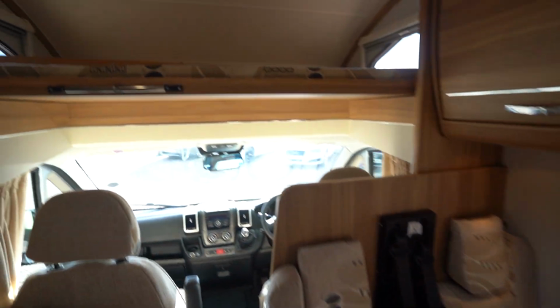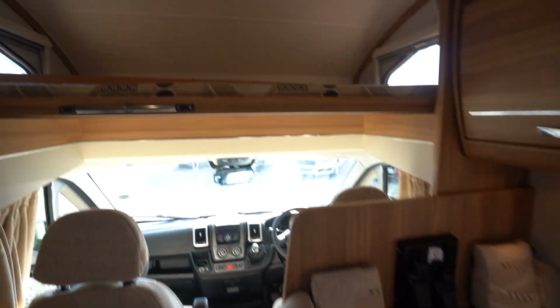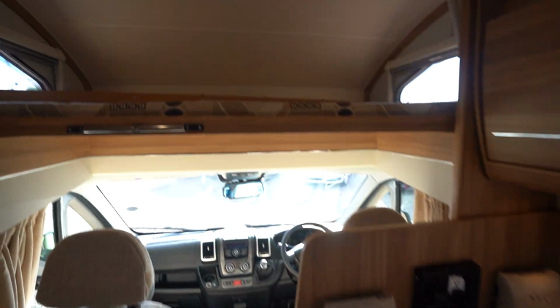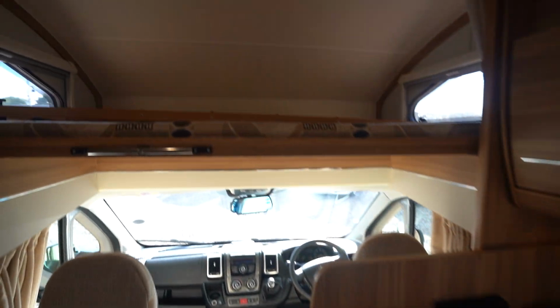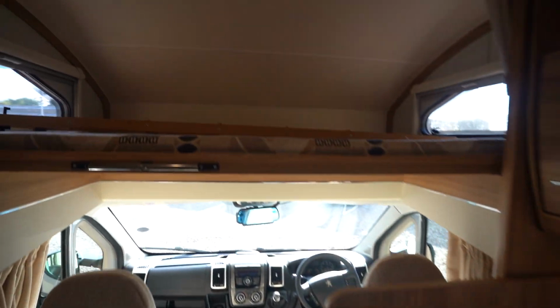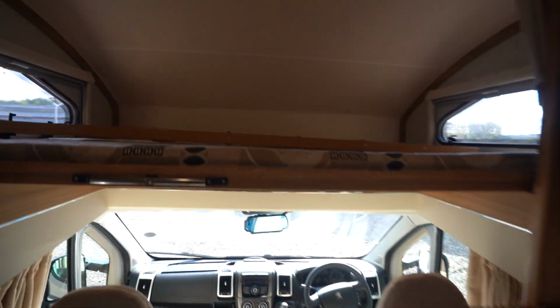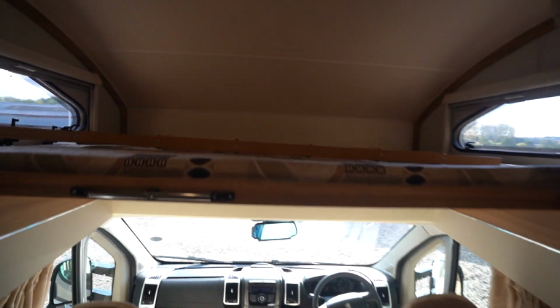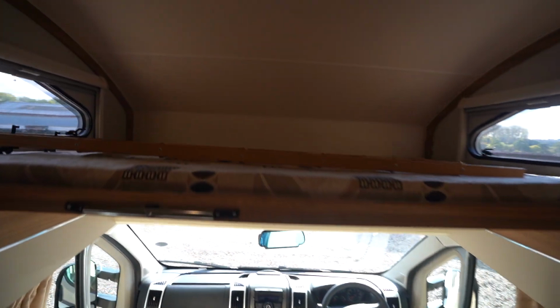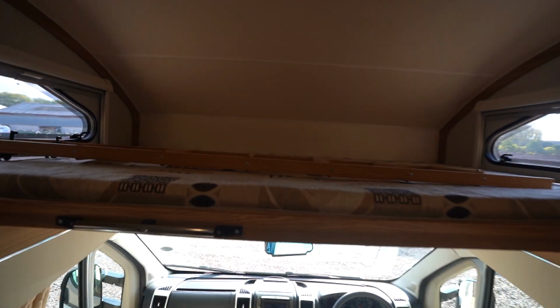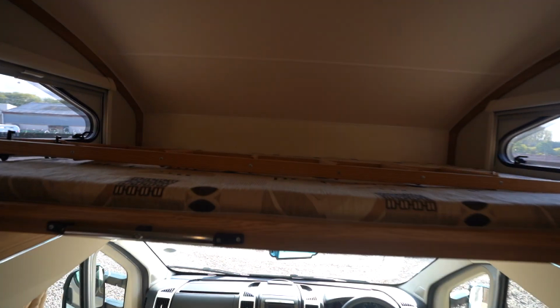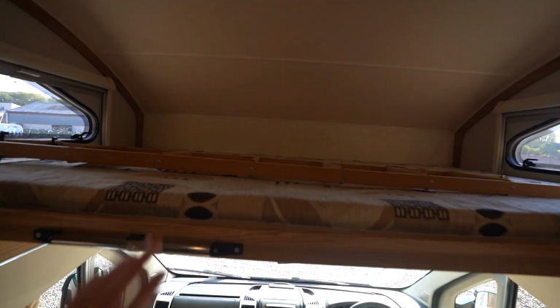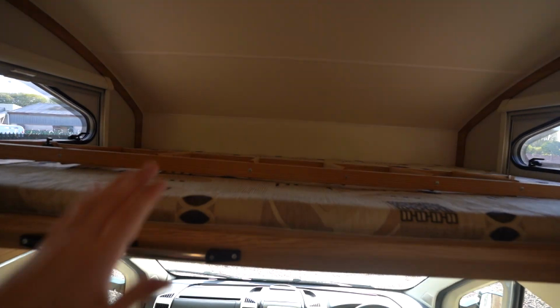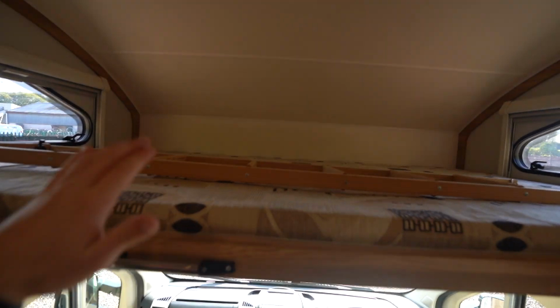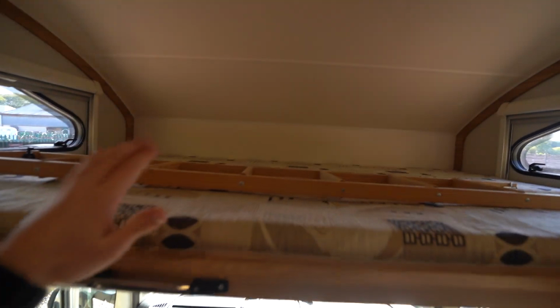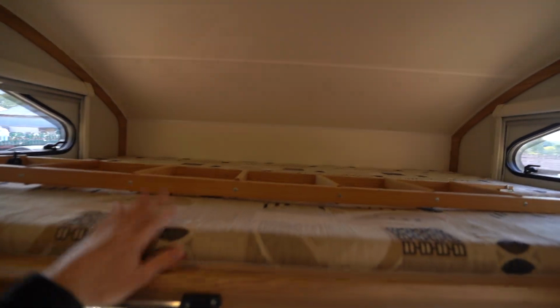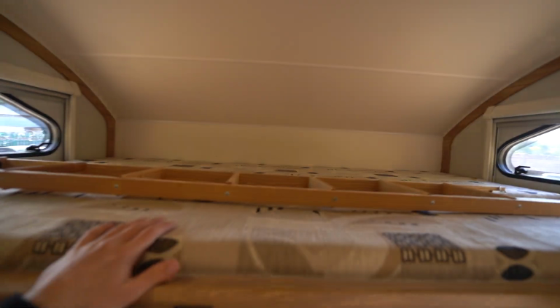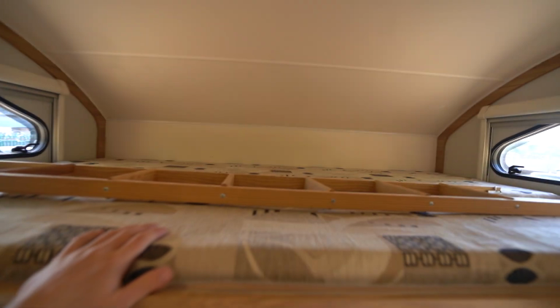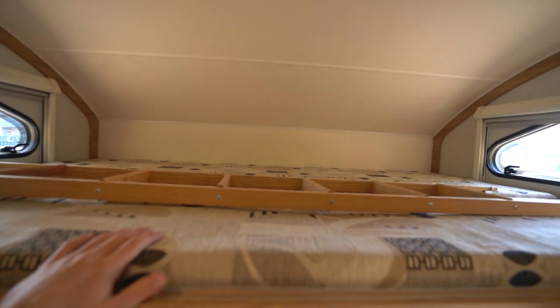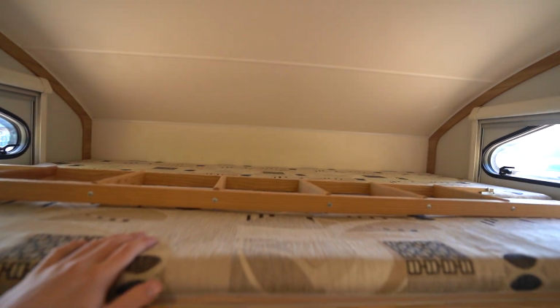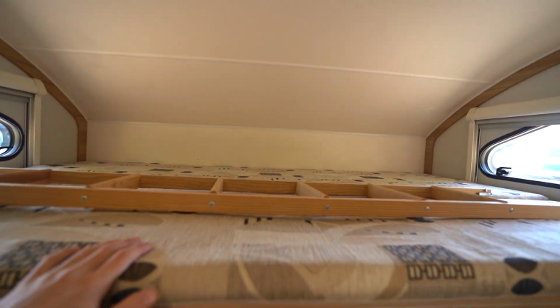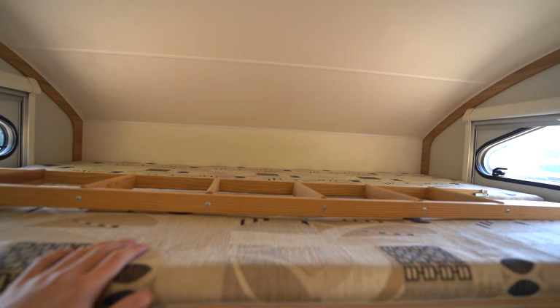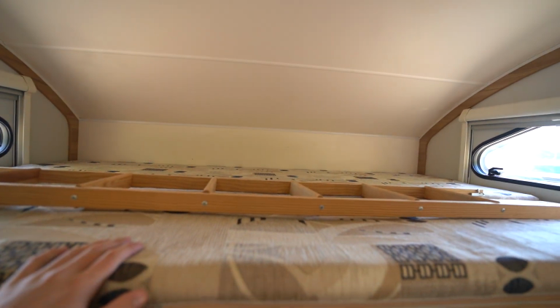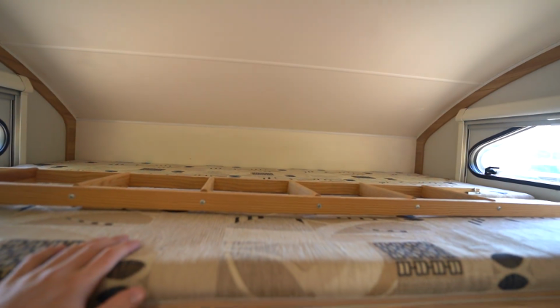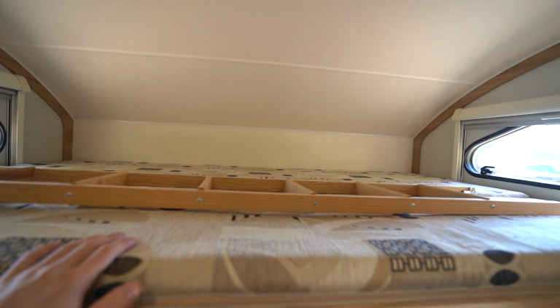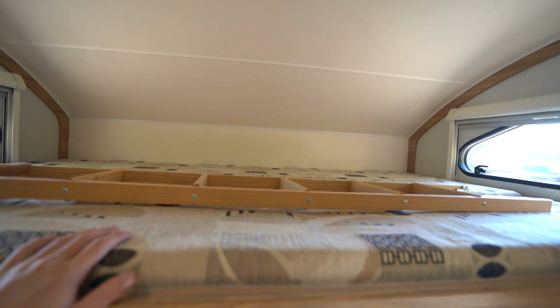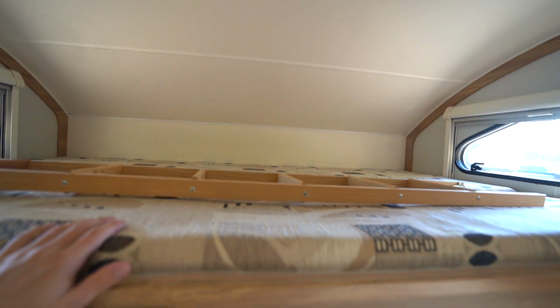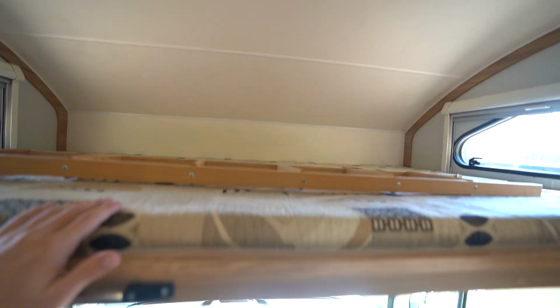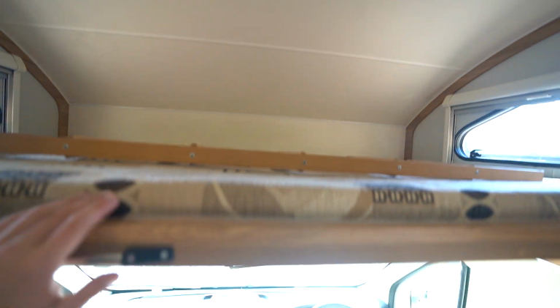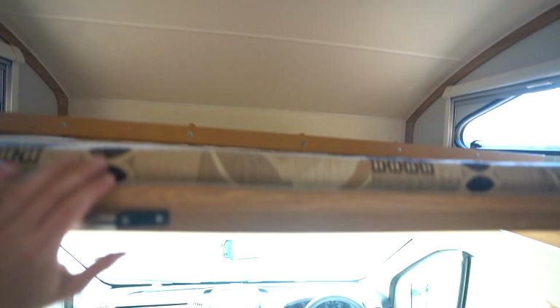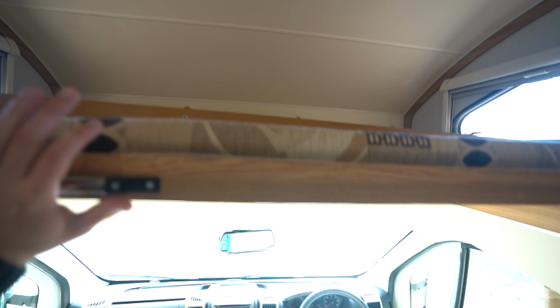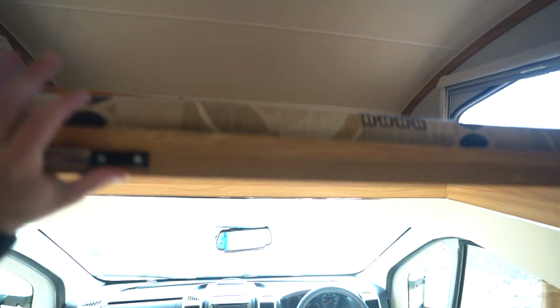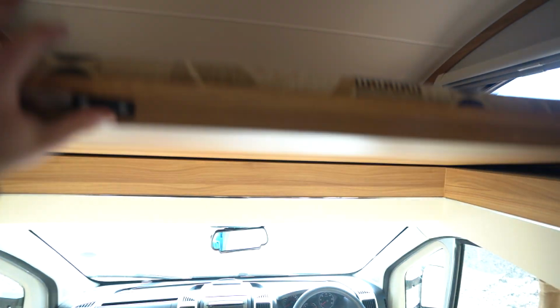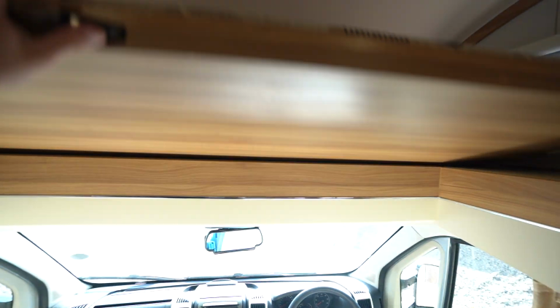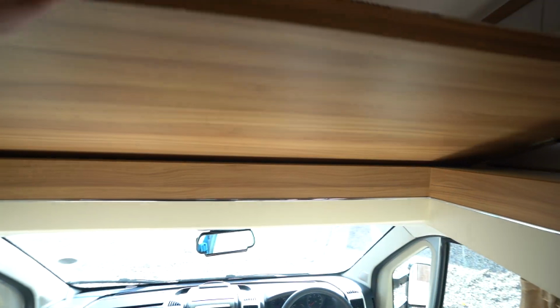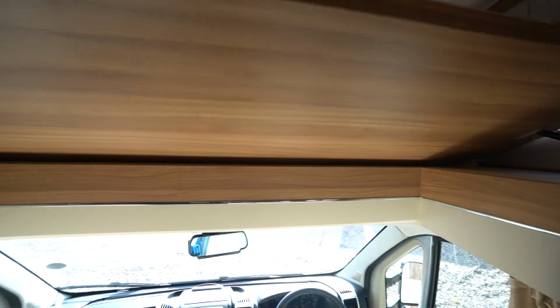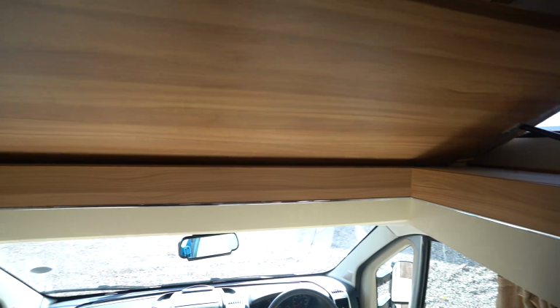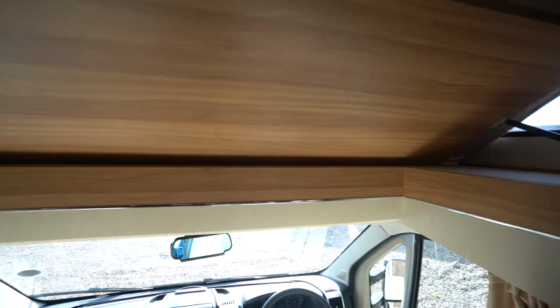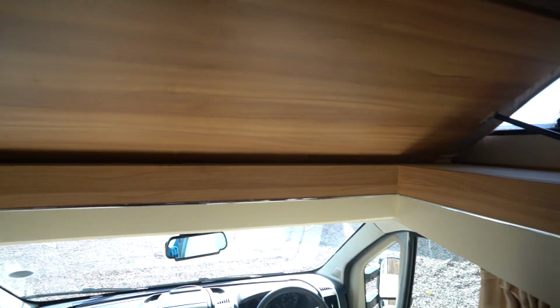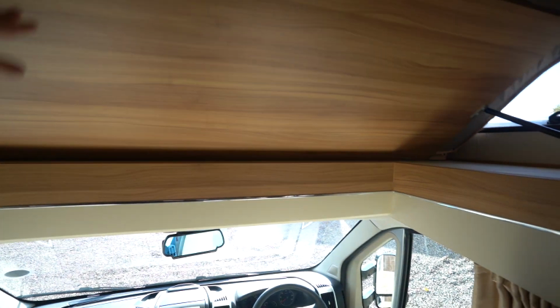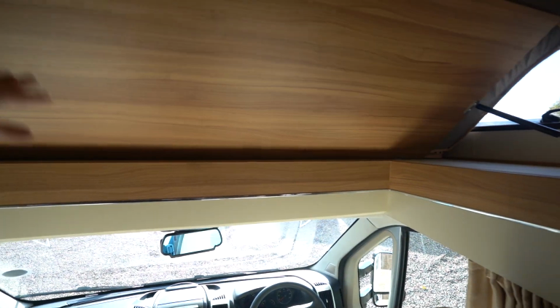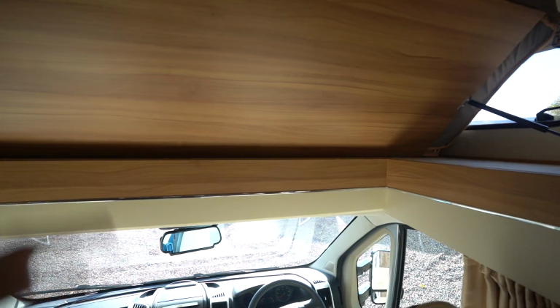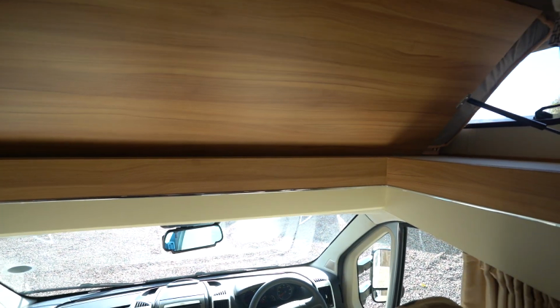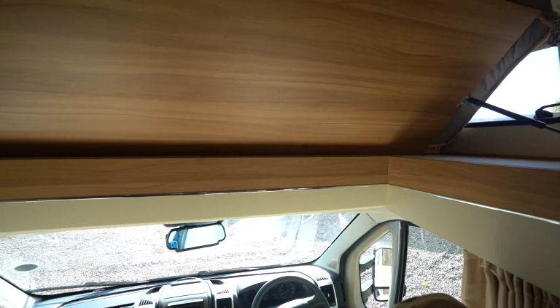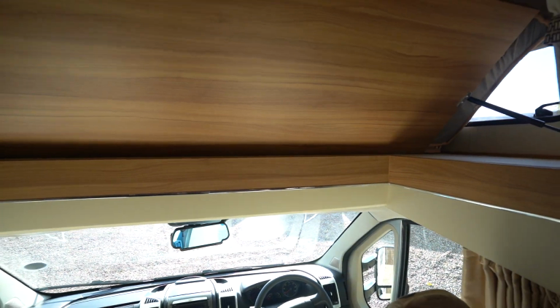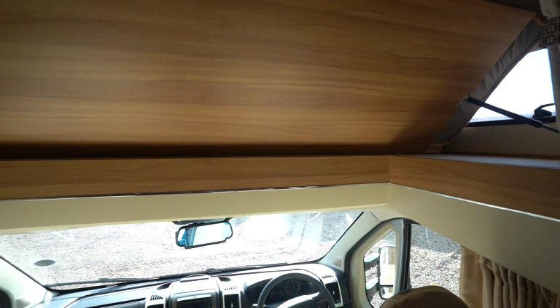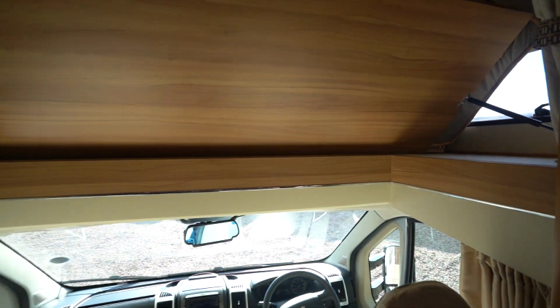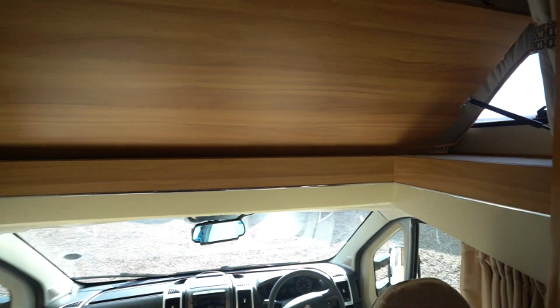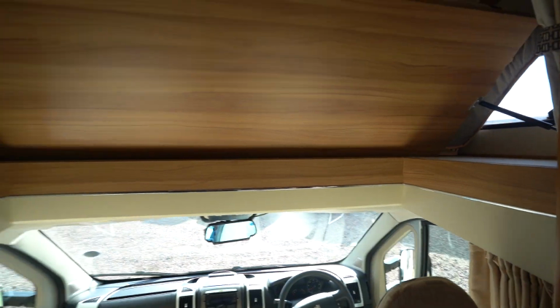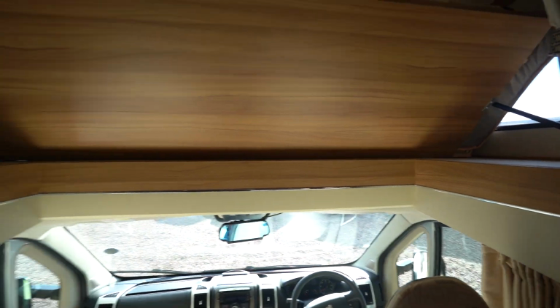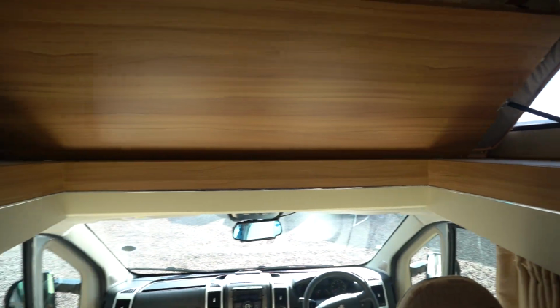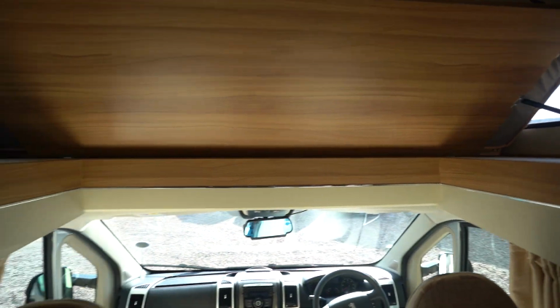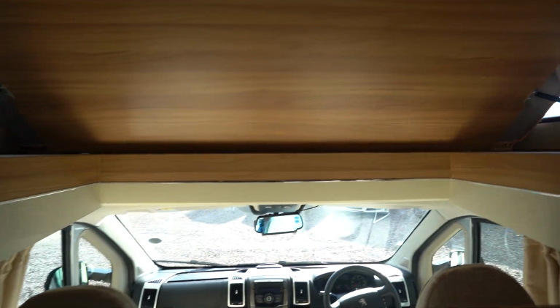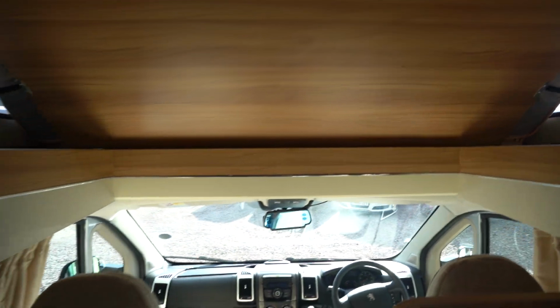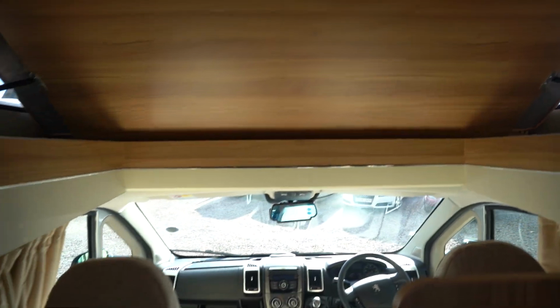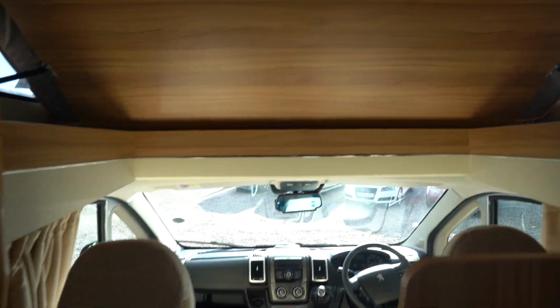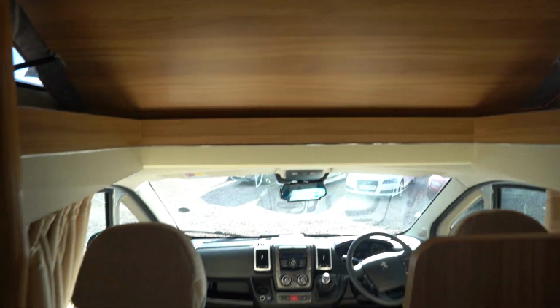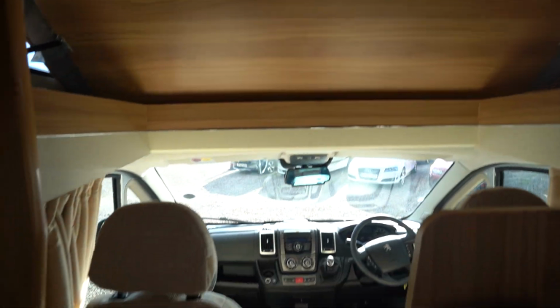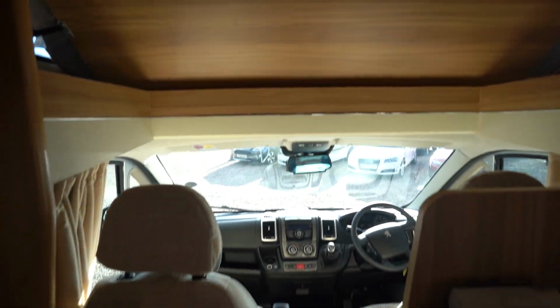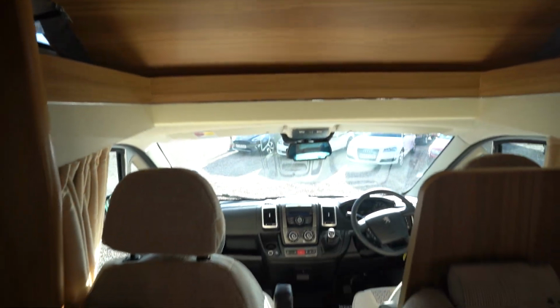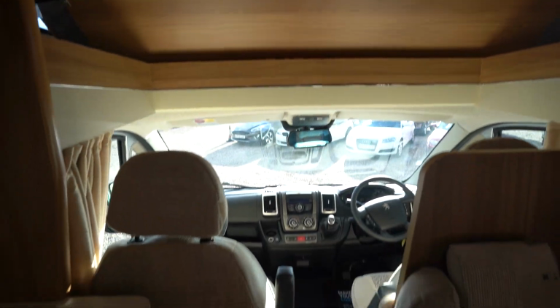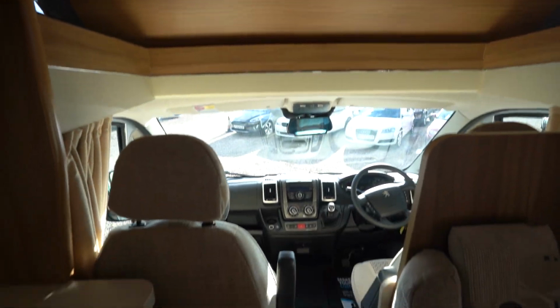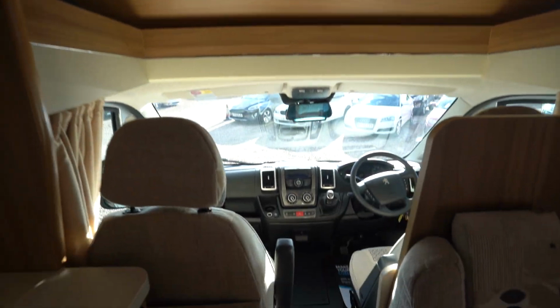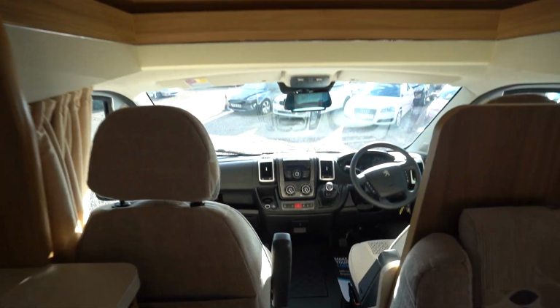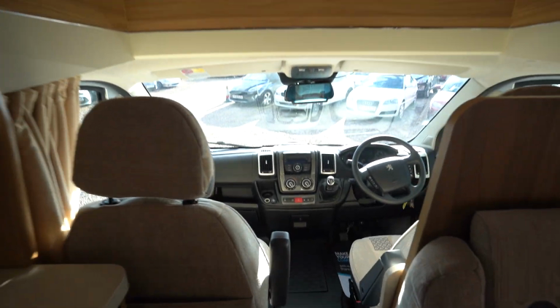Above the cab you do have your double bed too, and that can also push up to create more headroom in the cab when it's not in use.